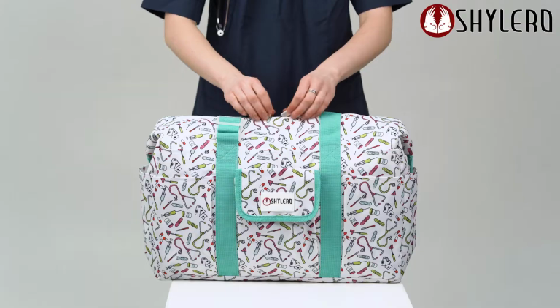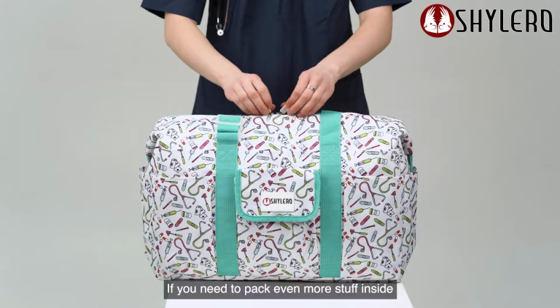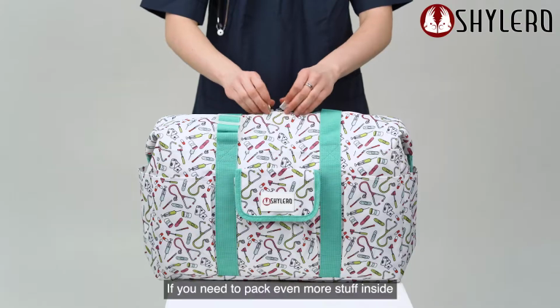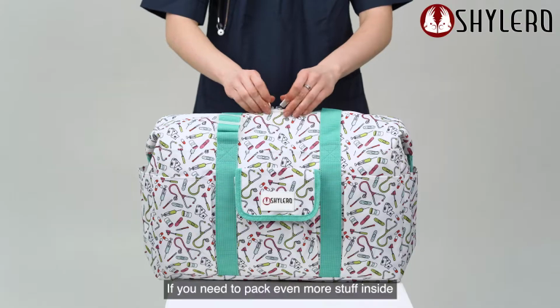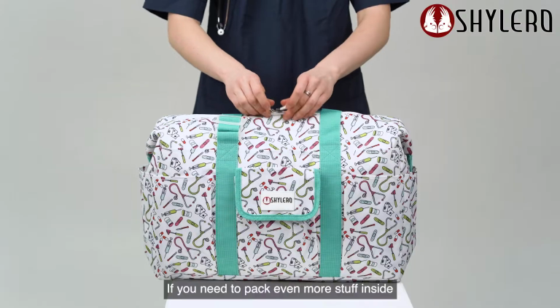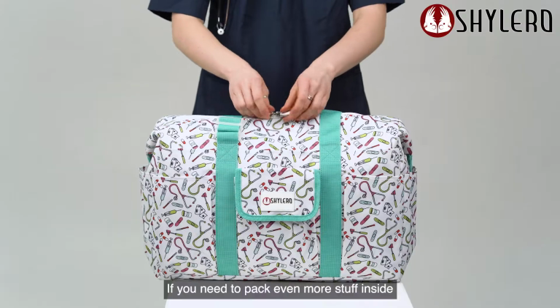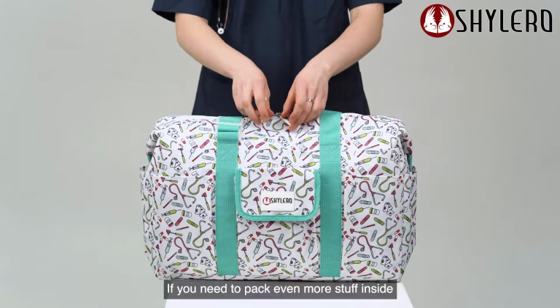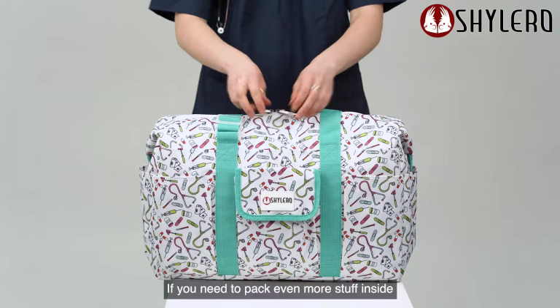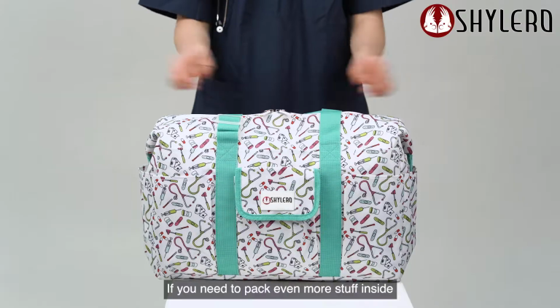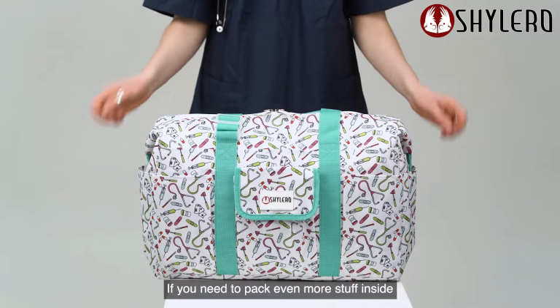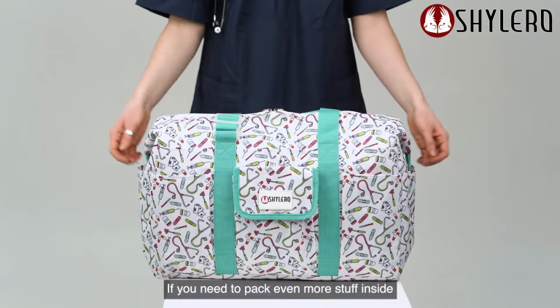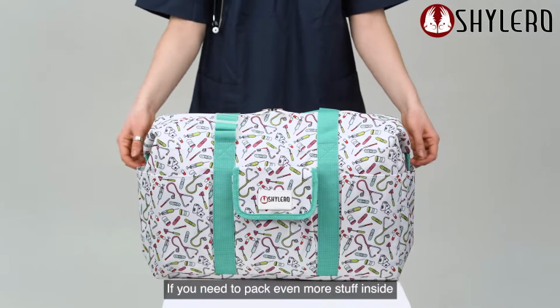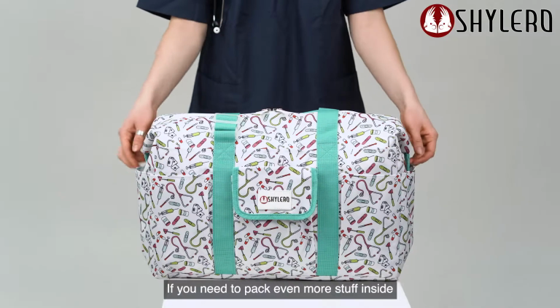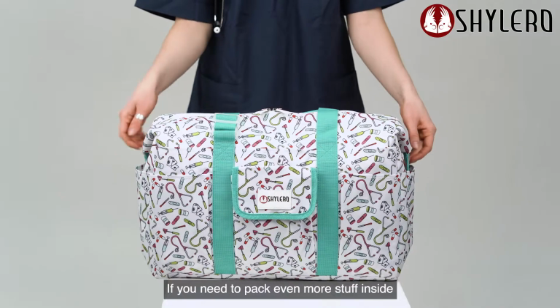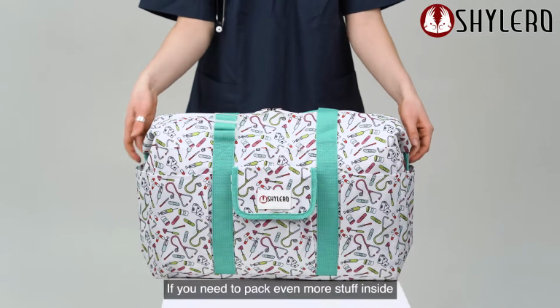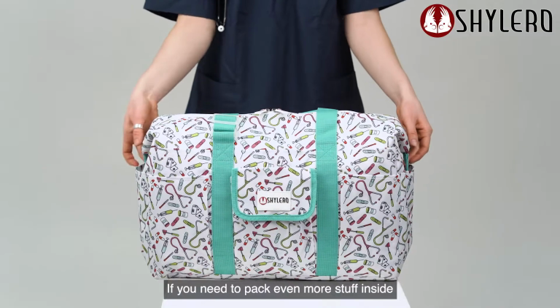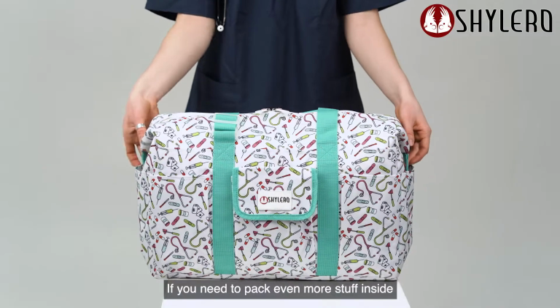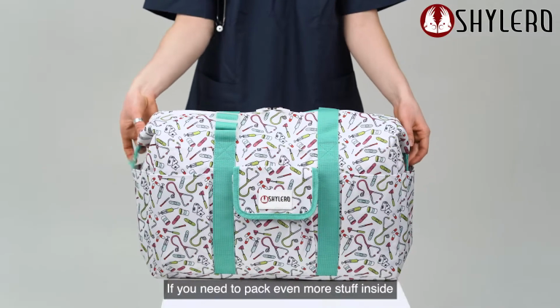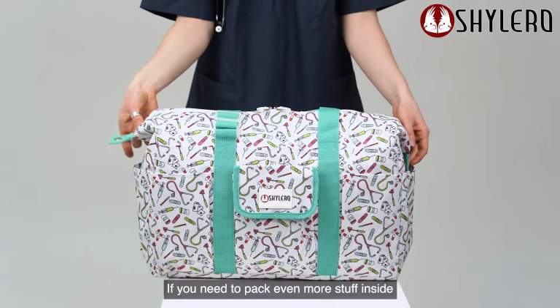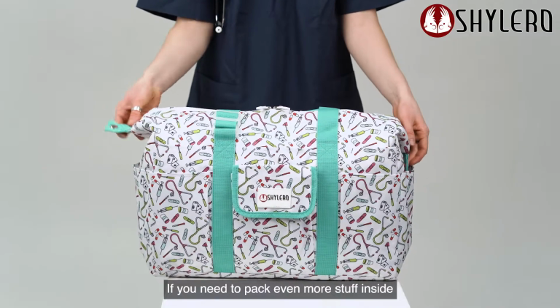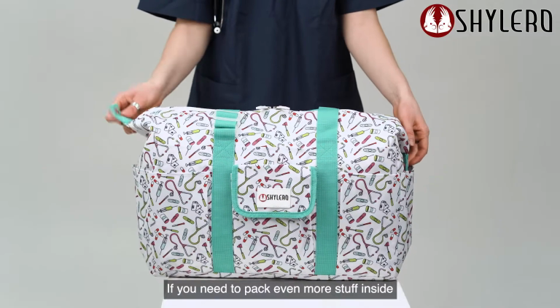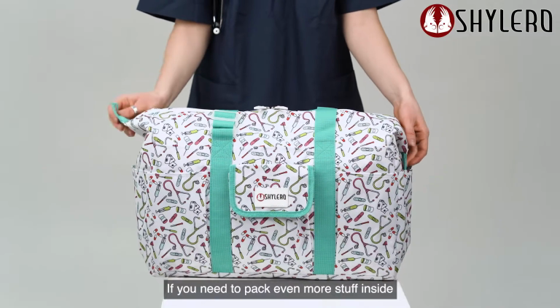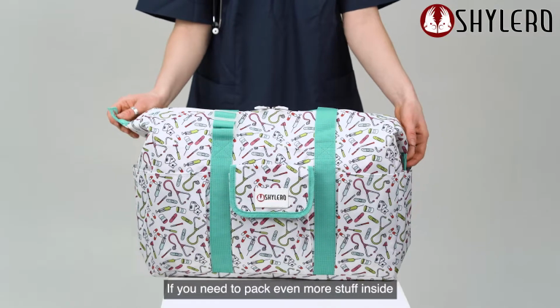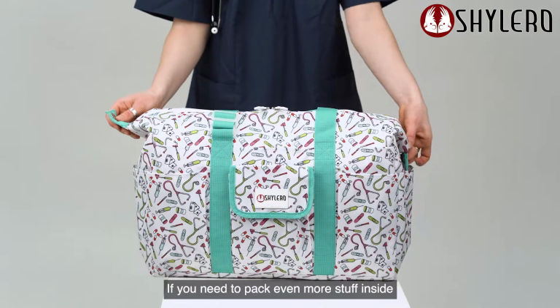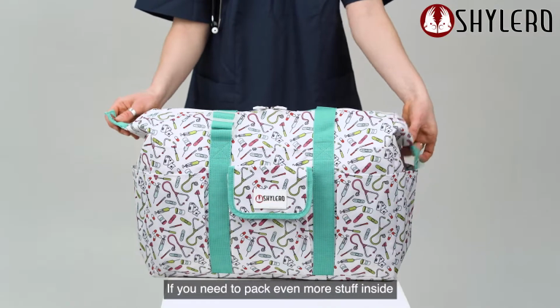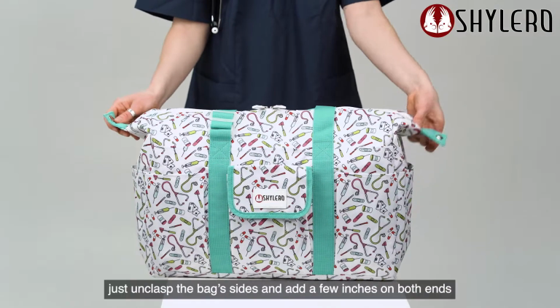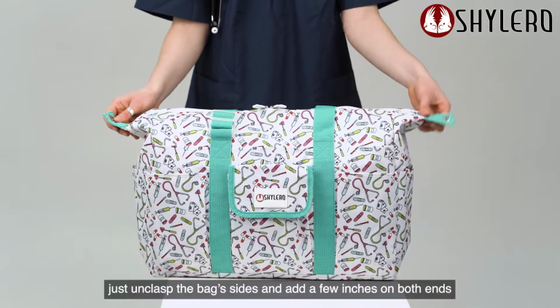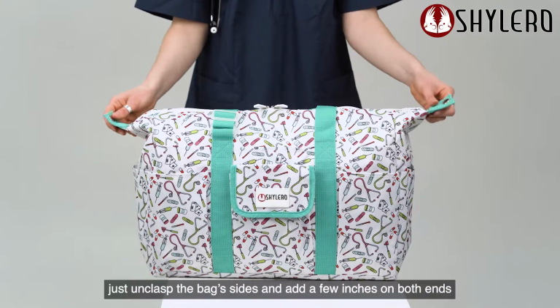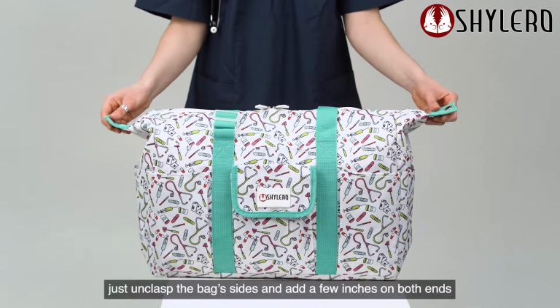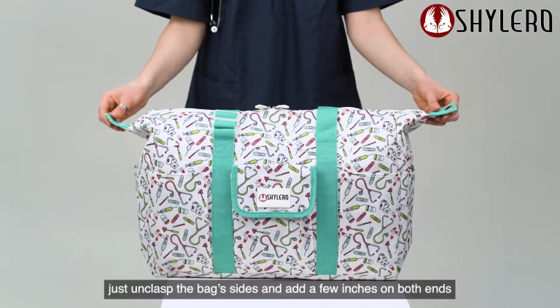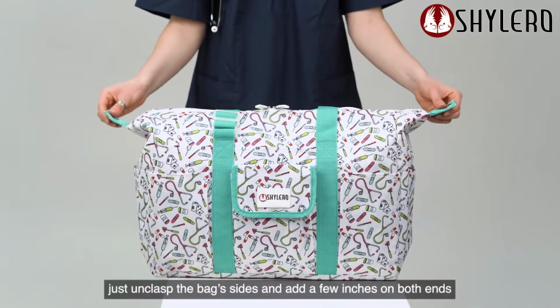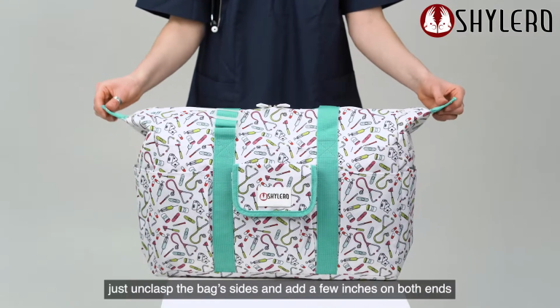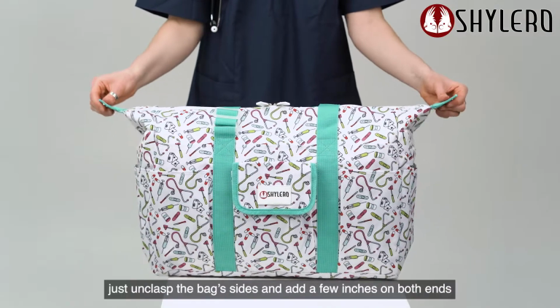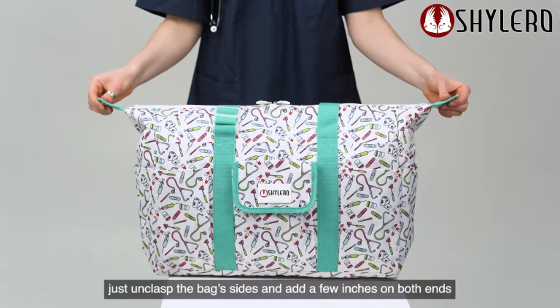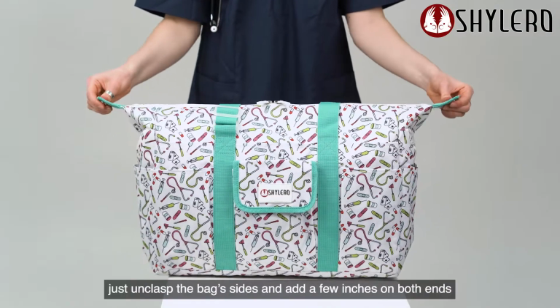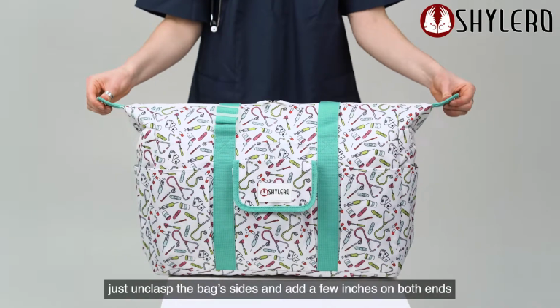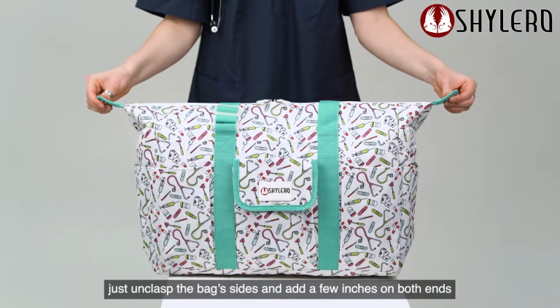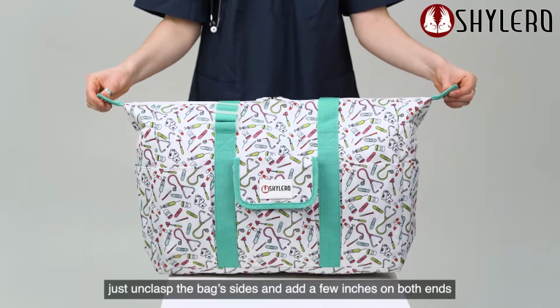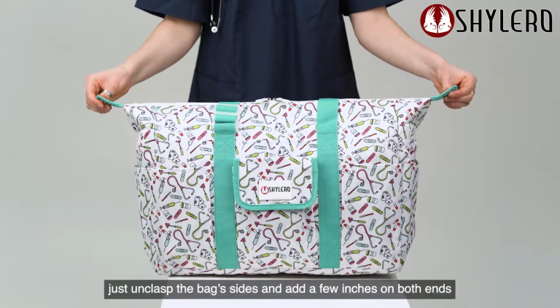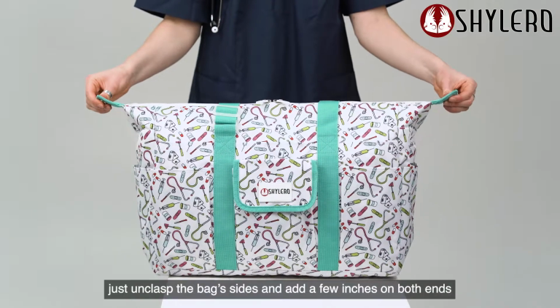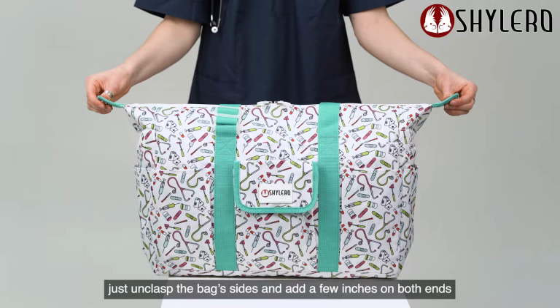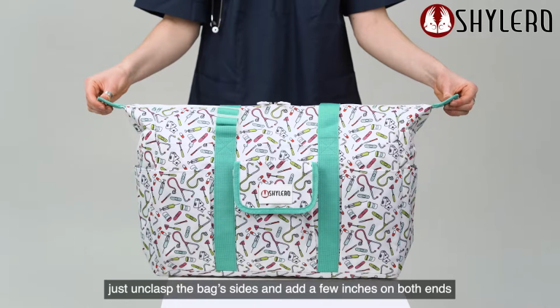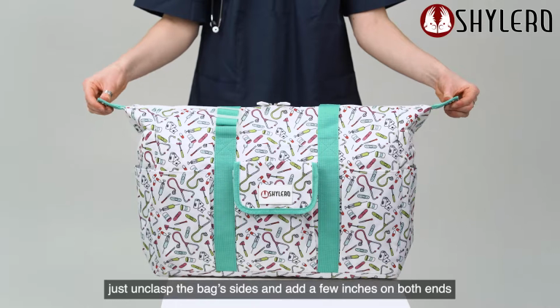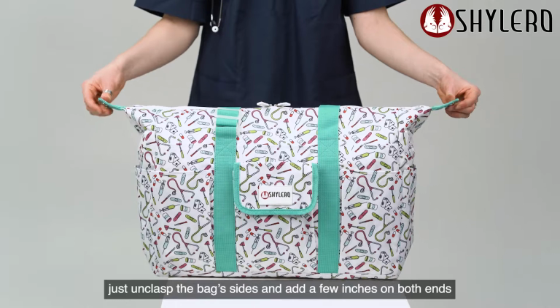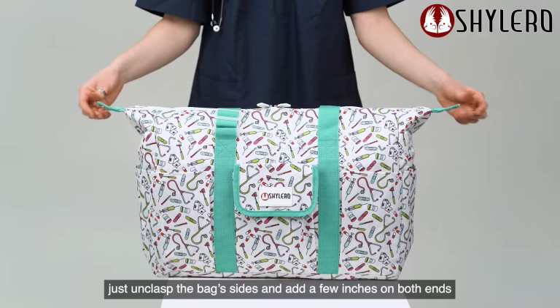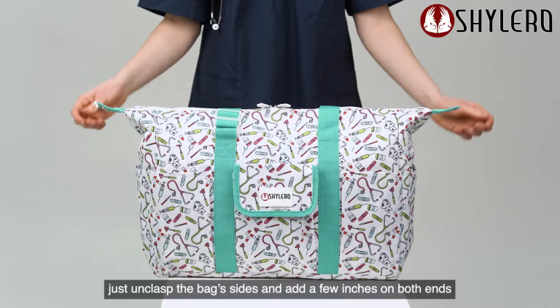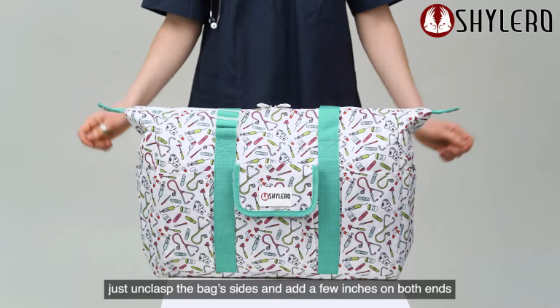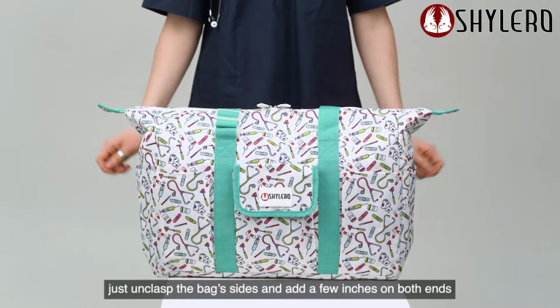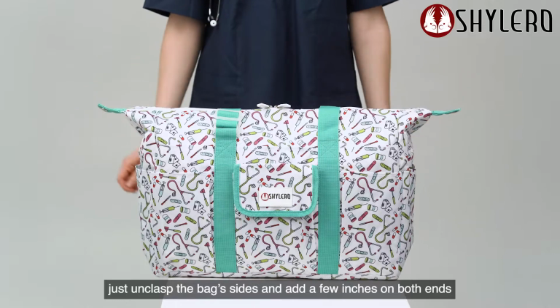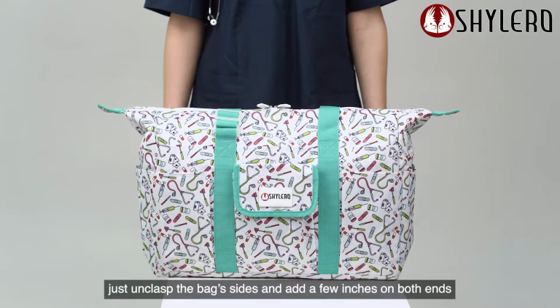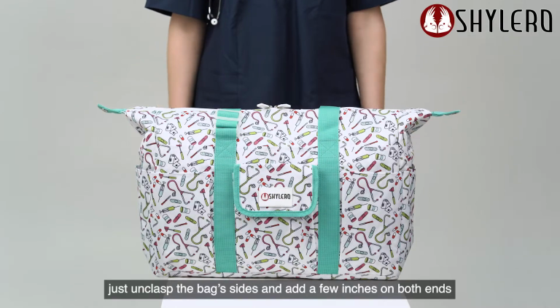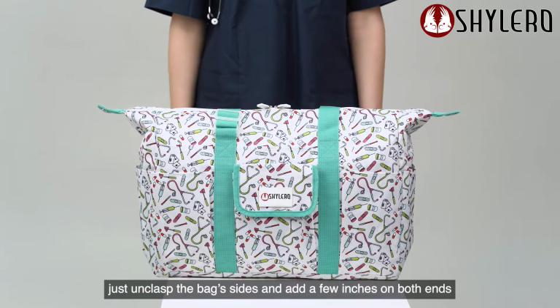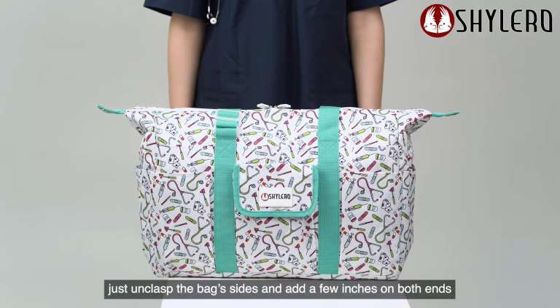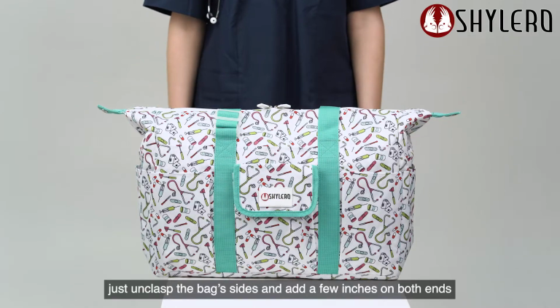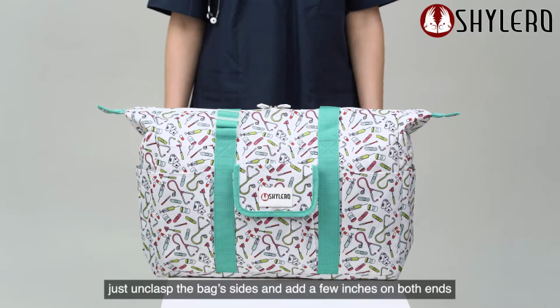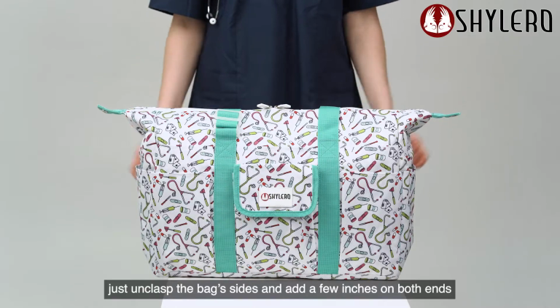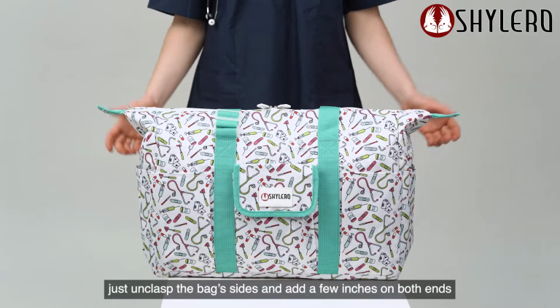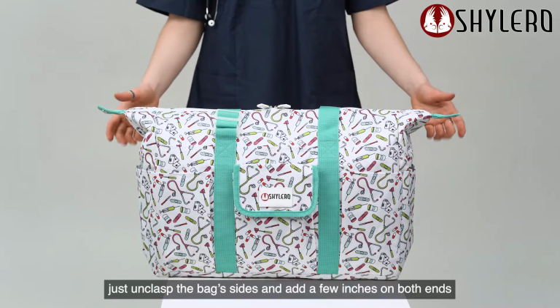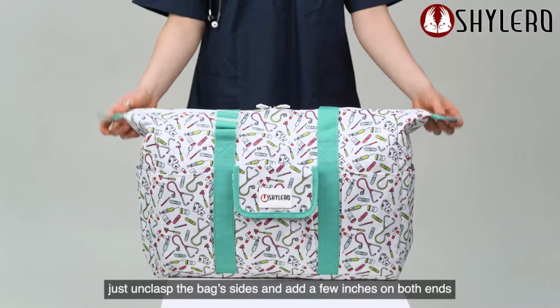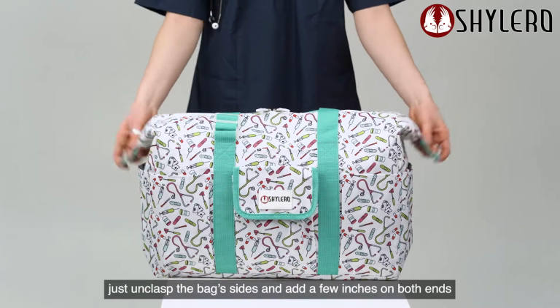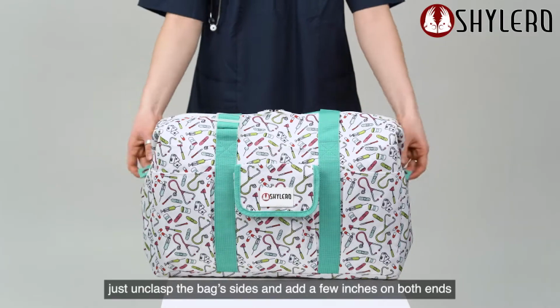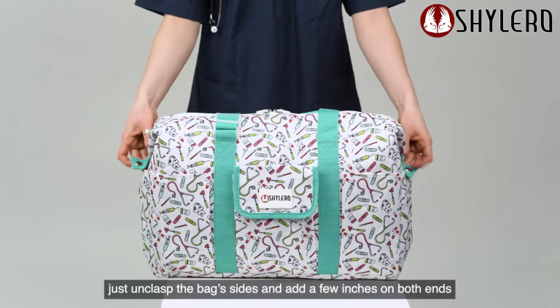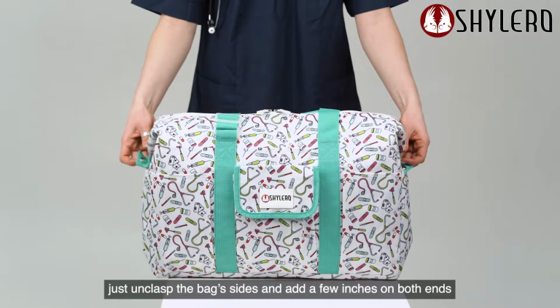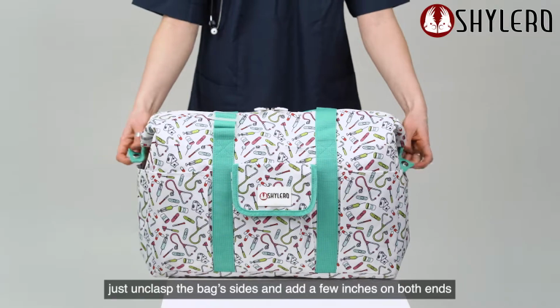If you need to pack even more stuff inside, just unclasp the bag's sides and add a few inches on both ends.